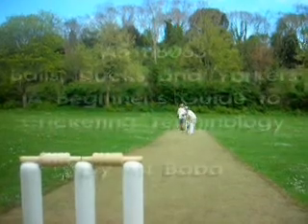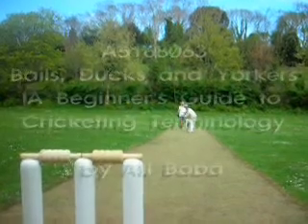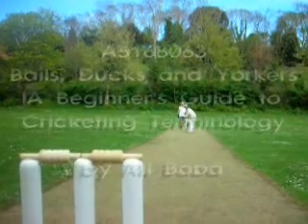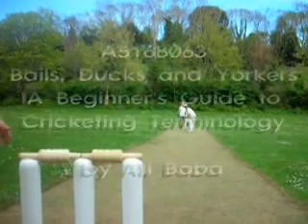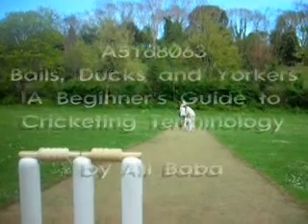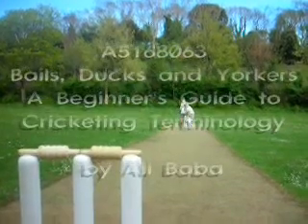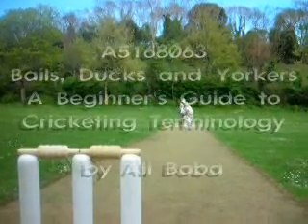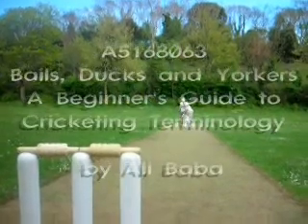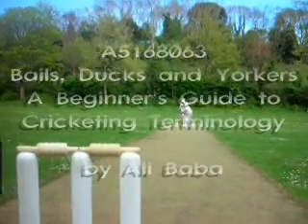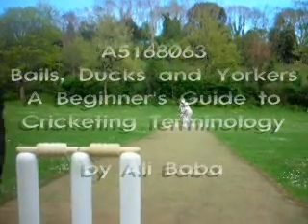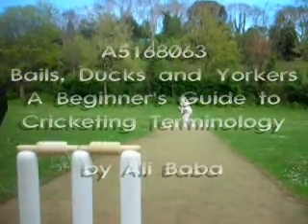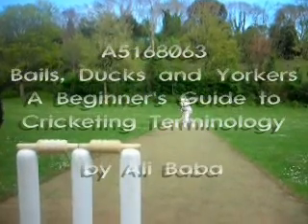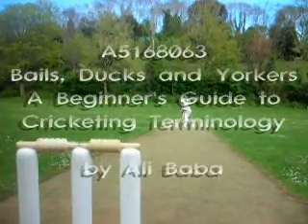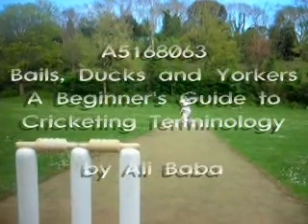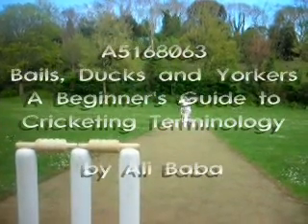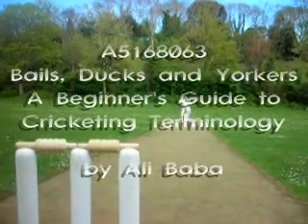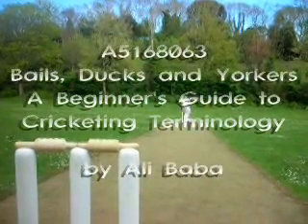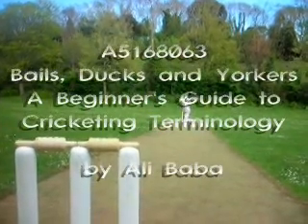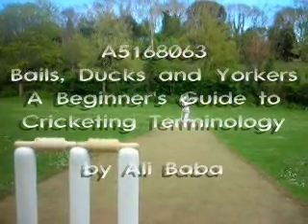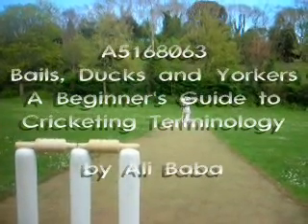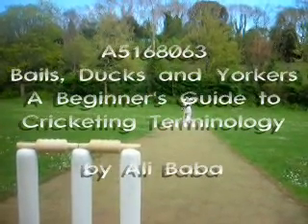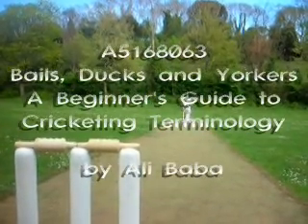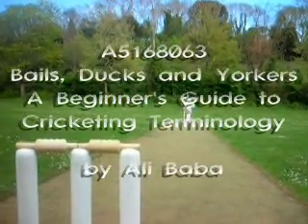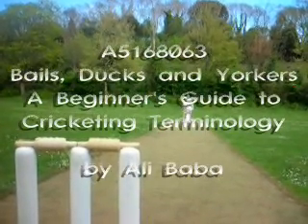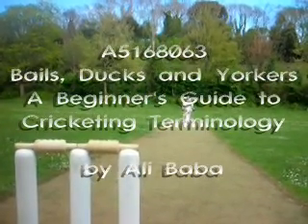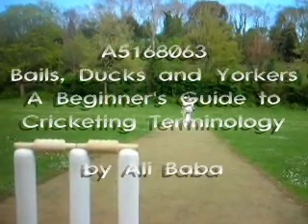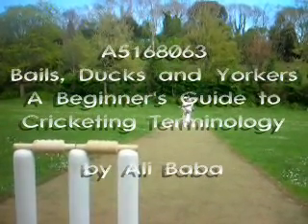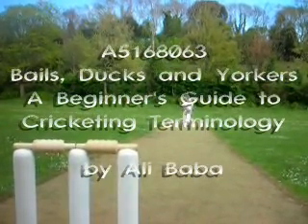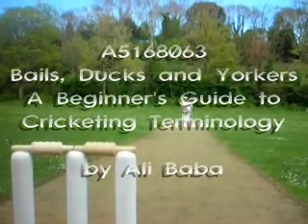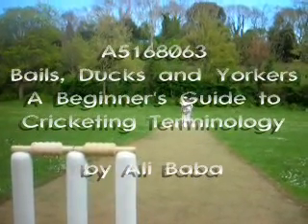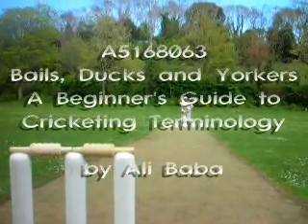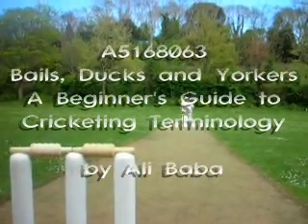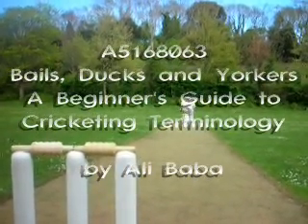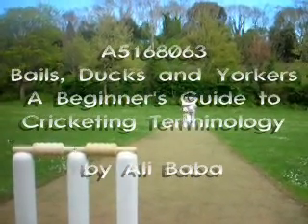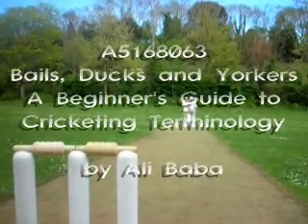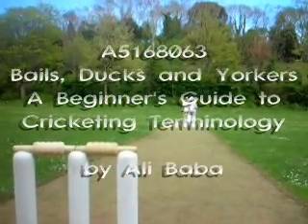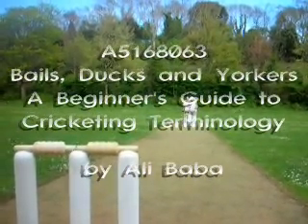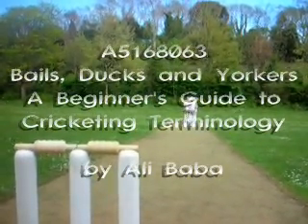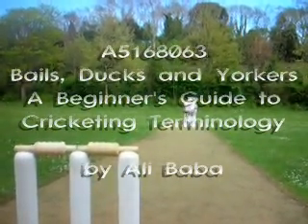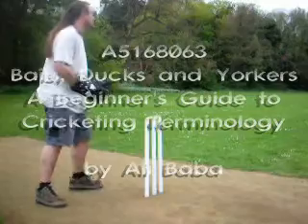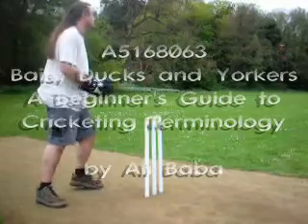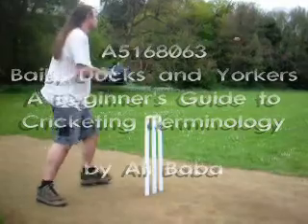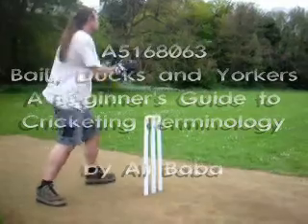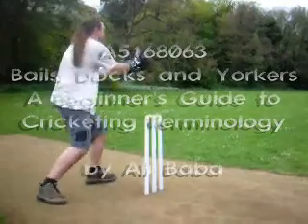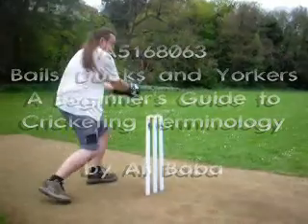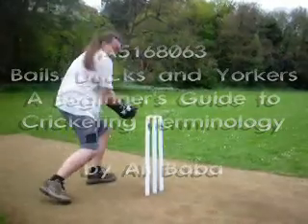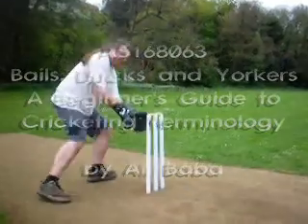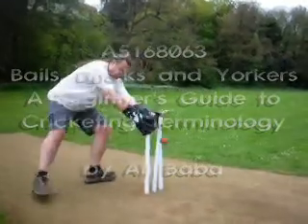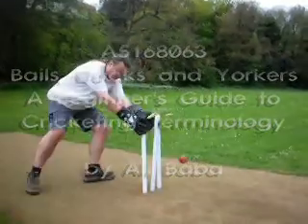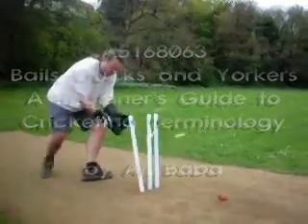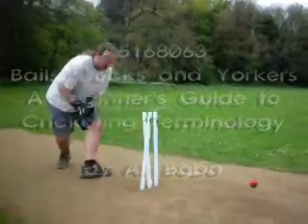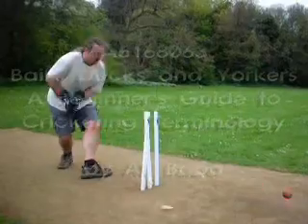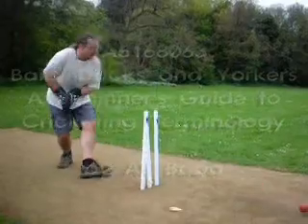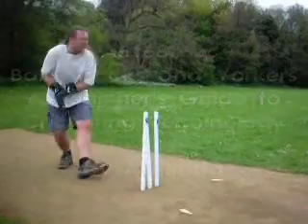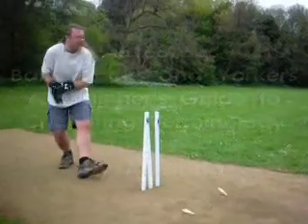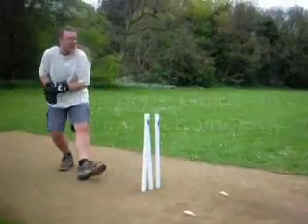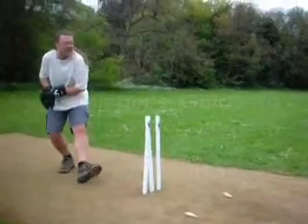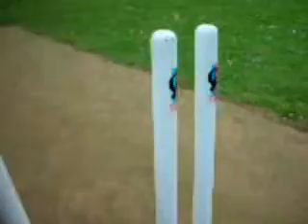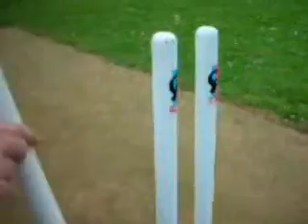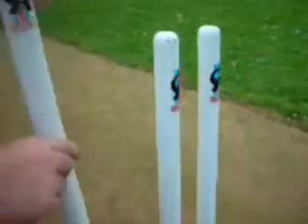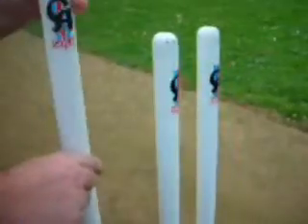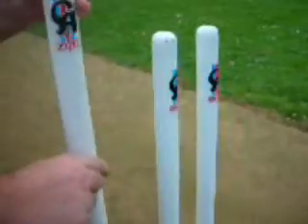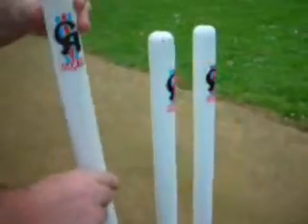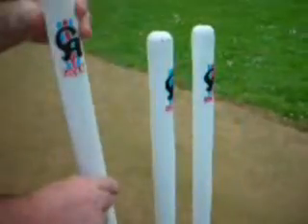Cricket is a game with lots of strange and confusing terminology. If you don't know your googly from your Chinaman, why not check out the Hitchhiker's Guide to the Galaxy.